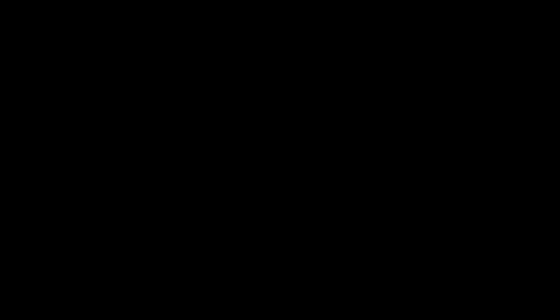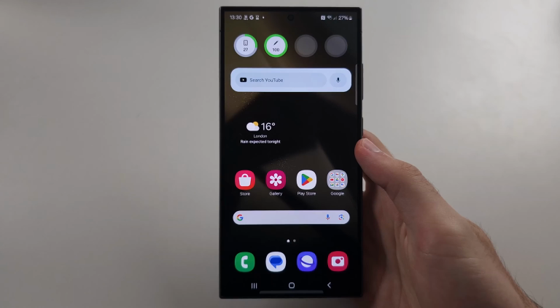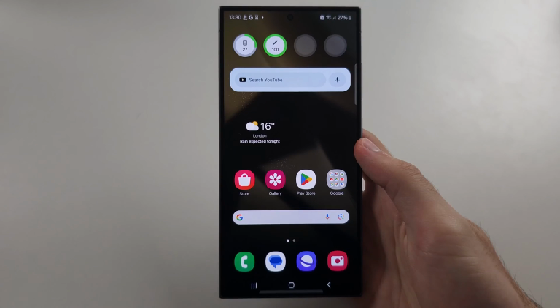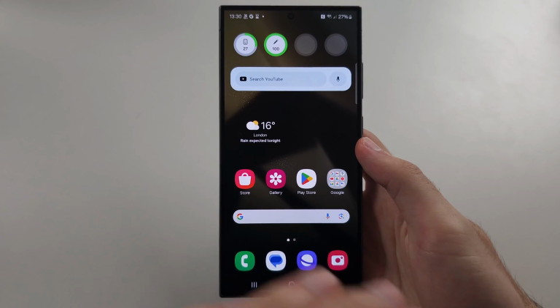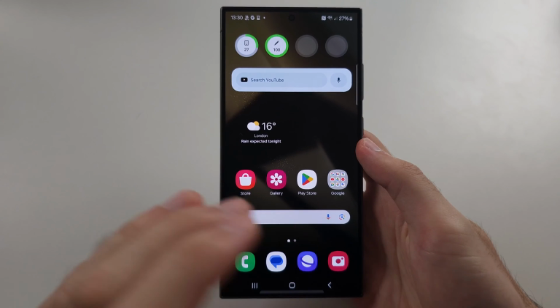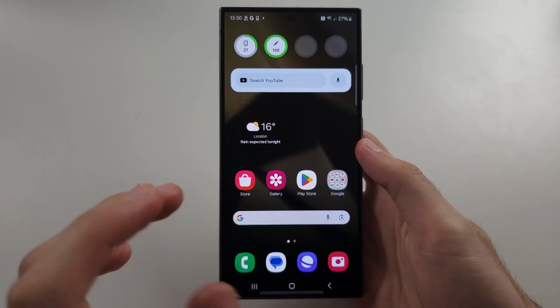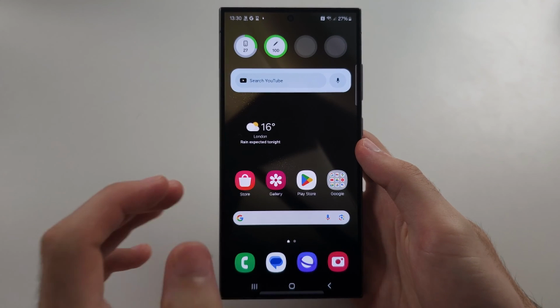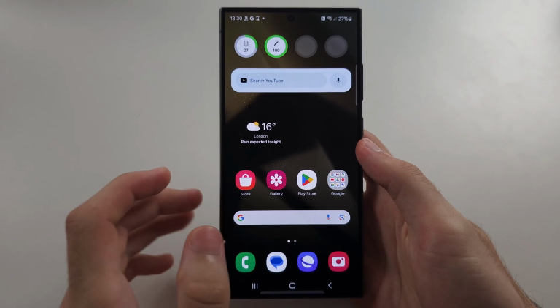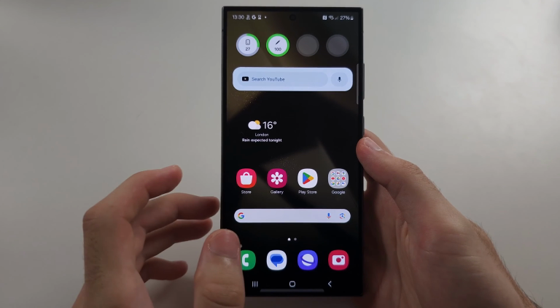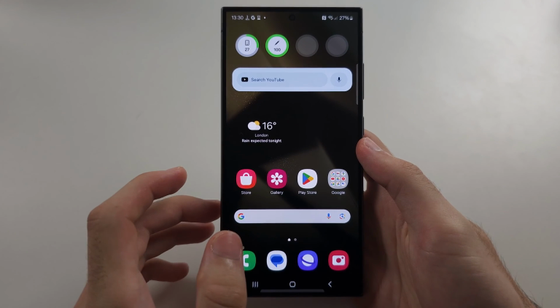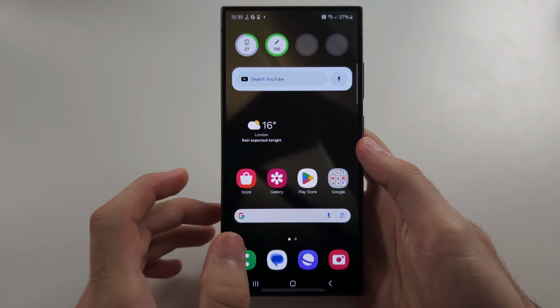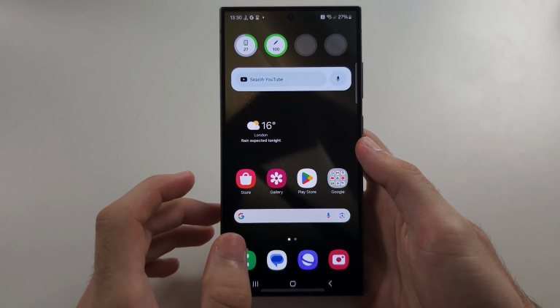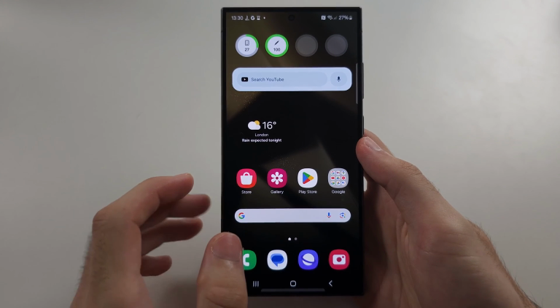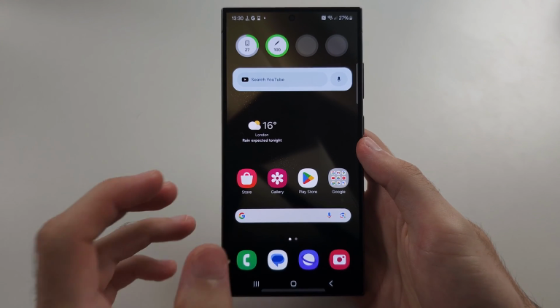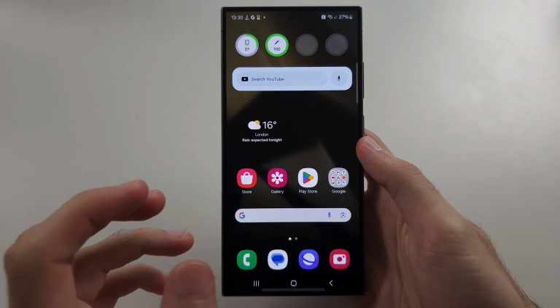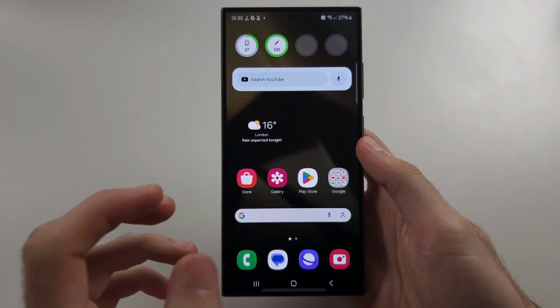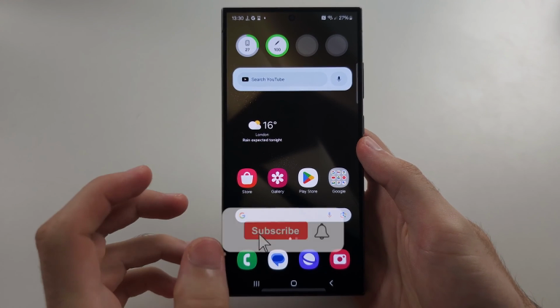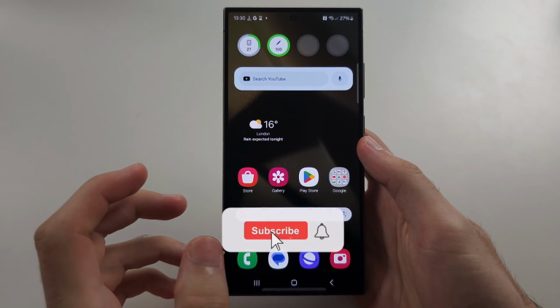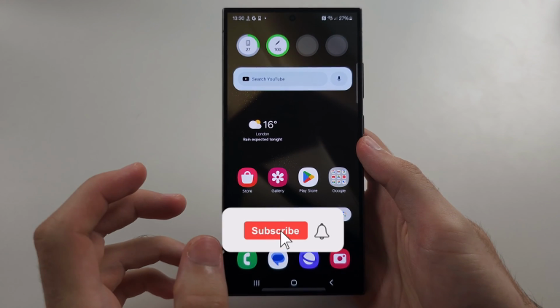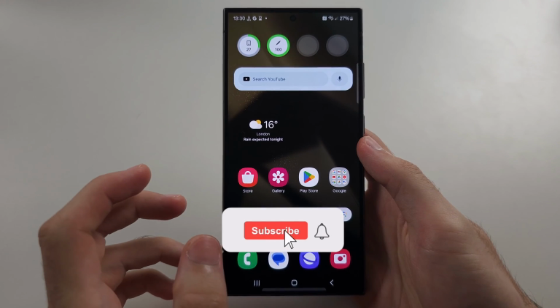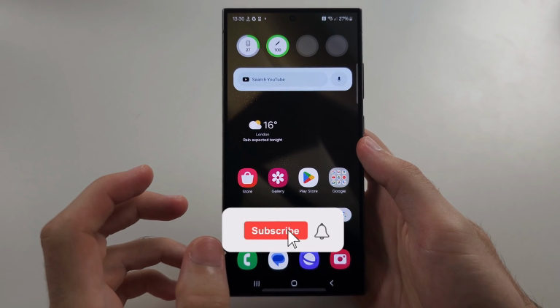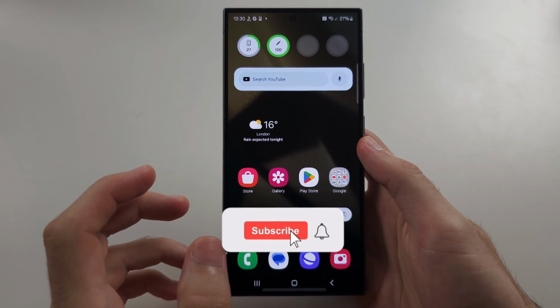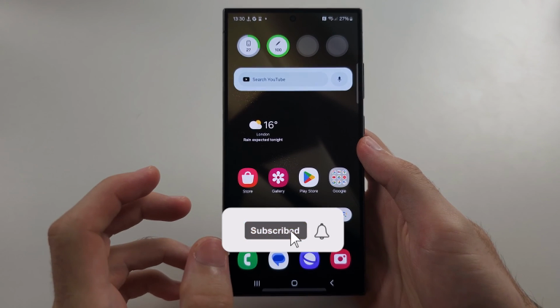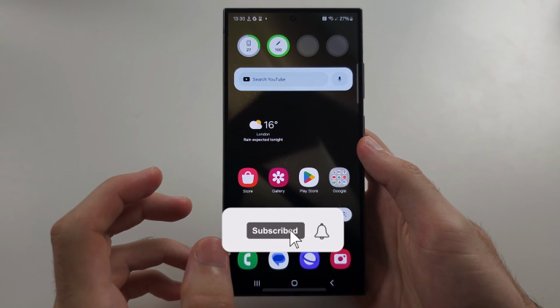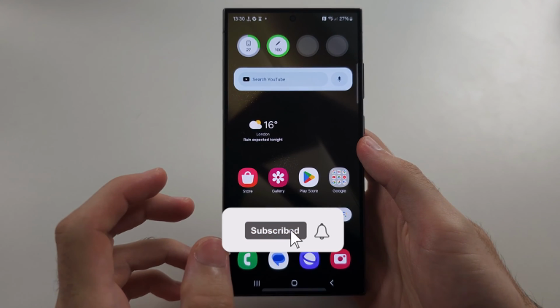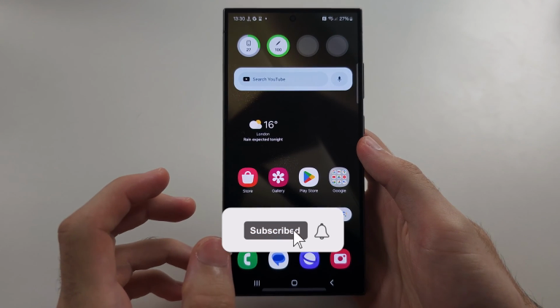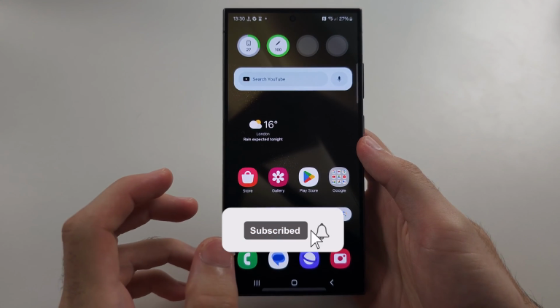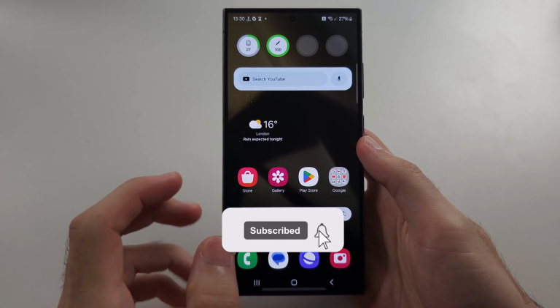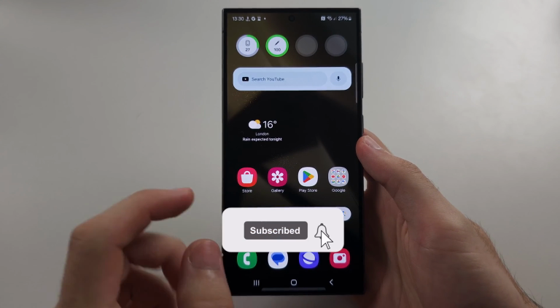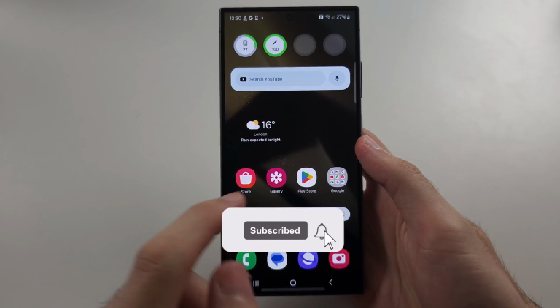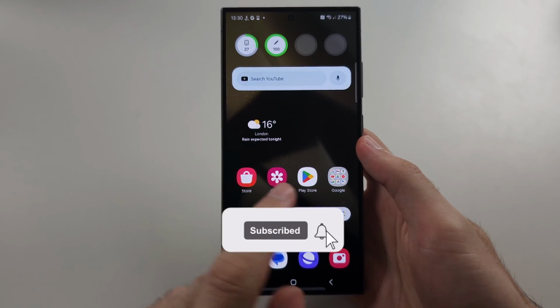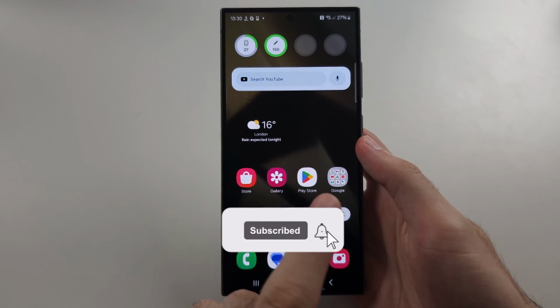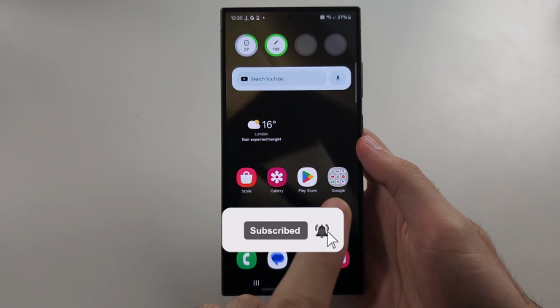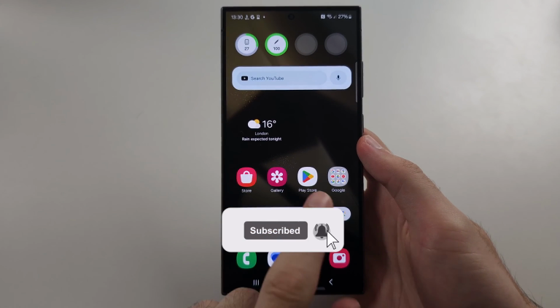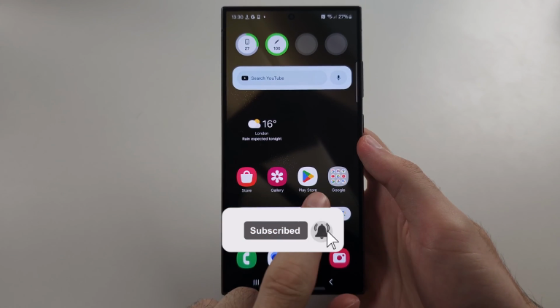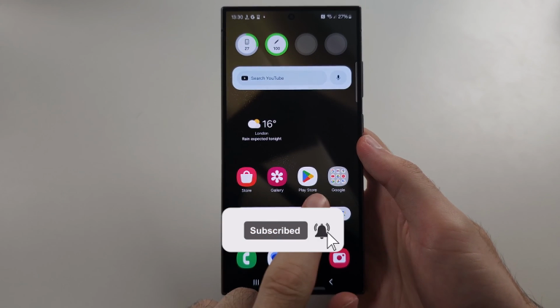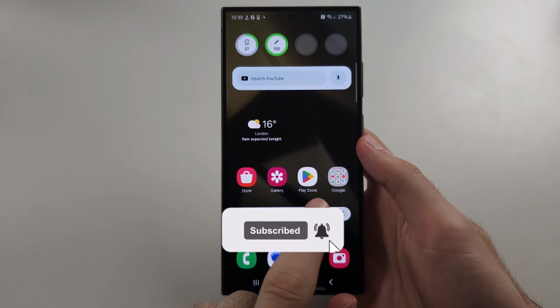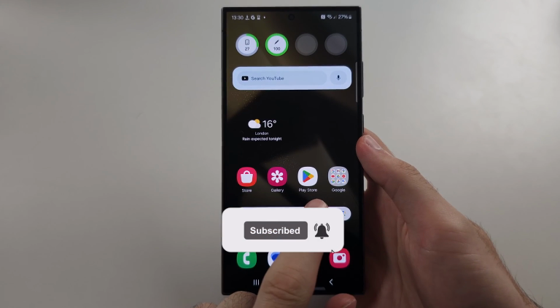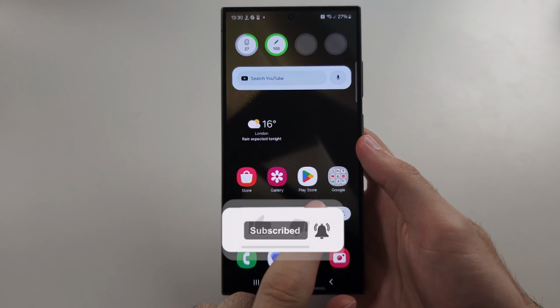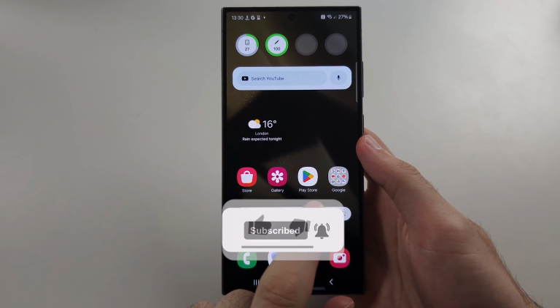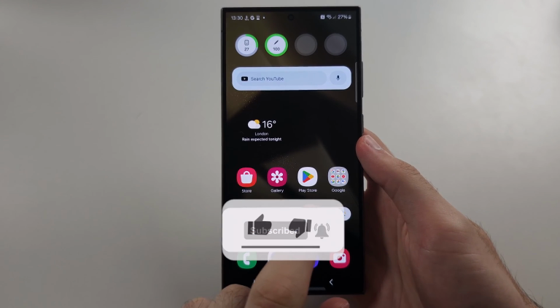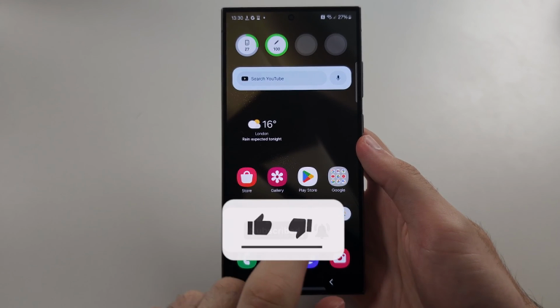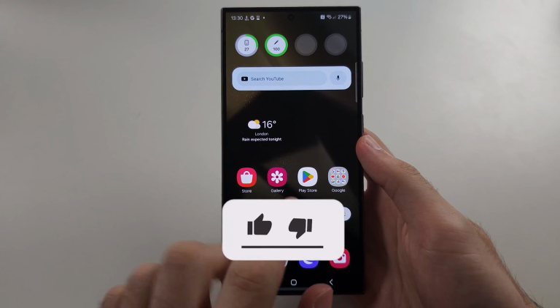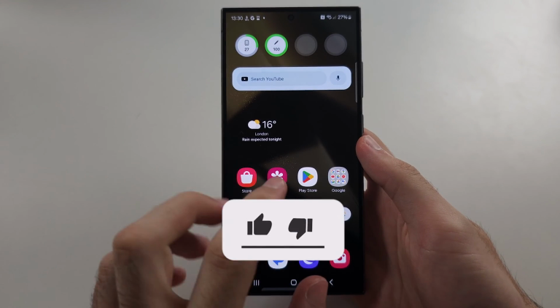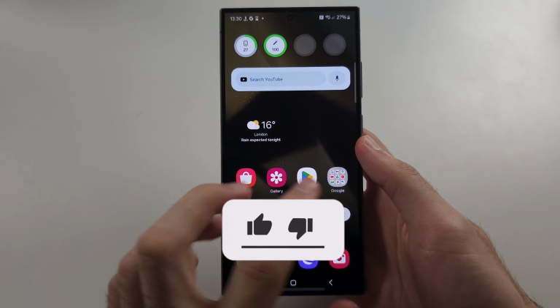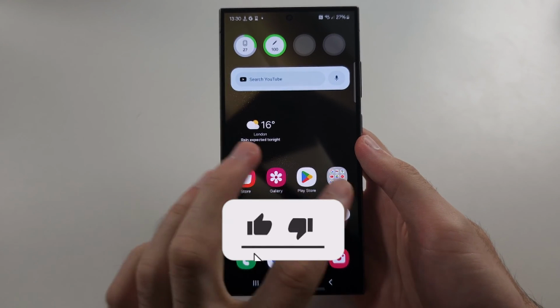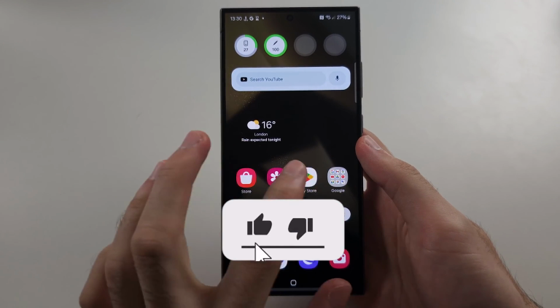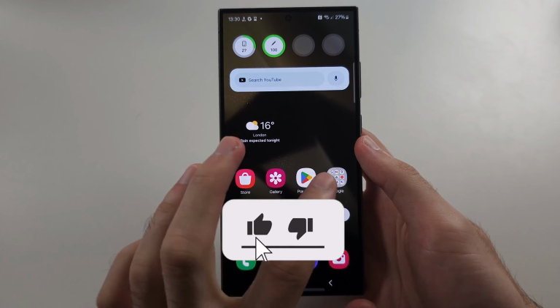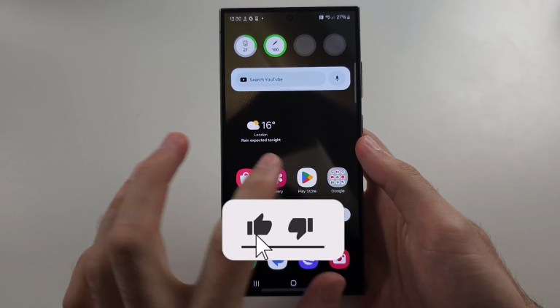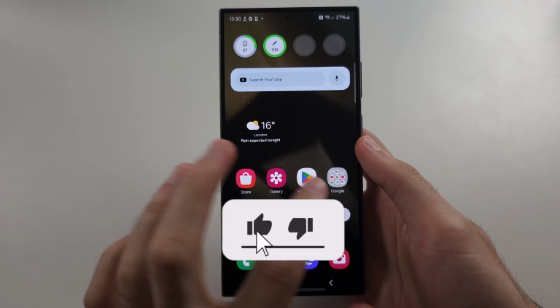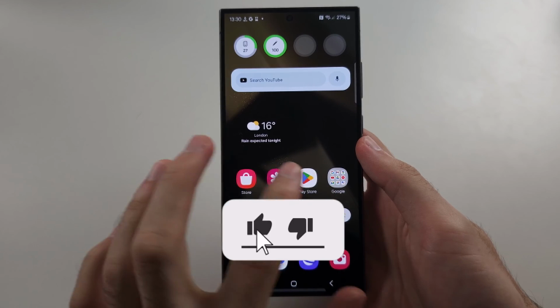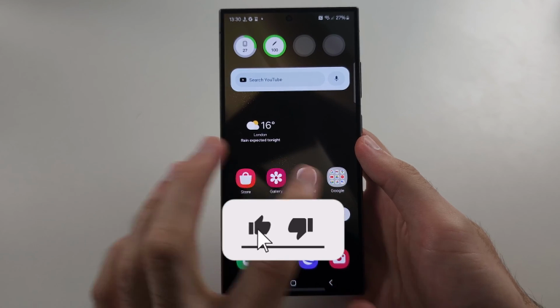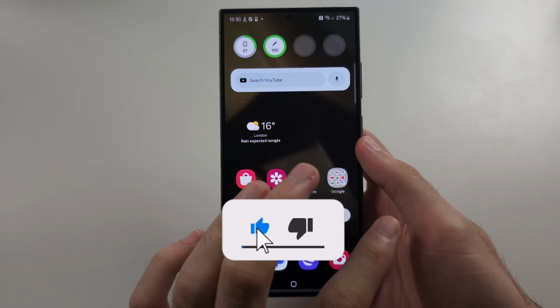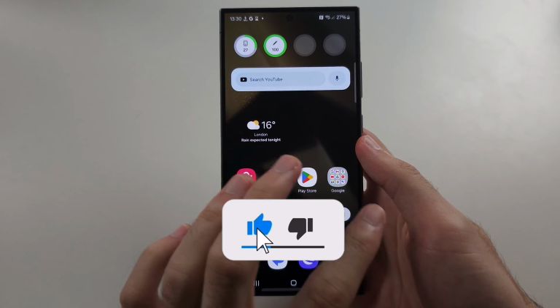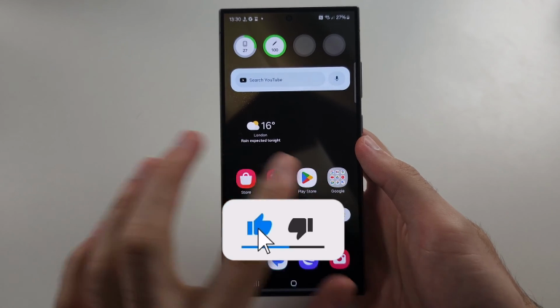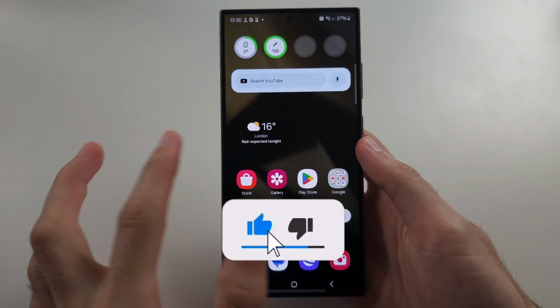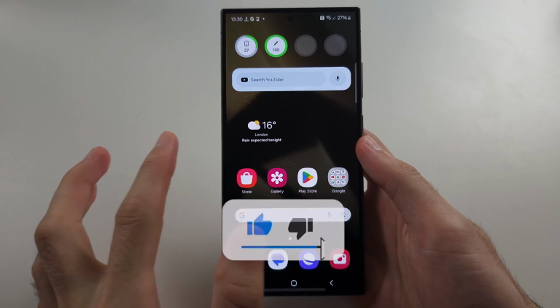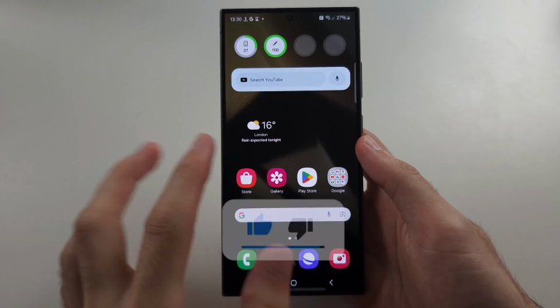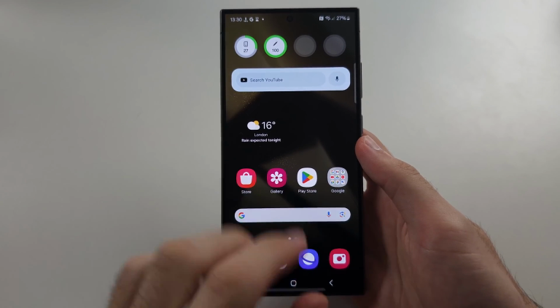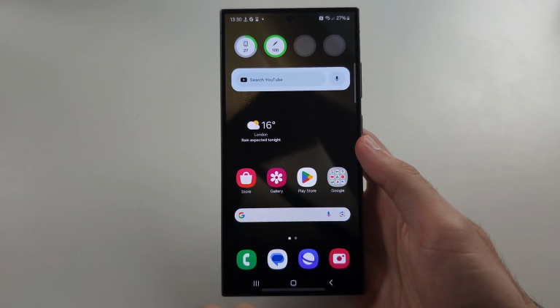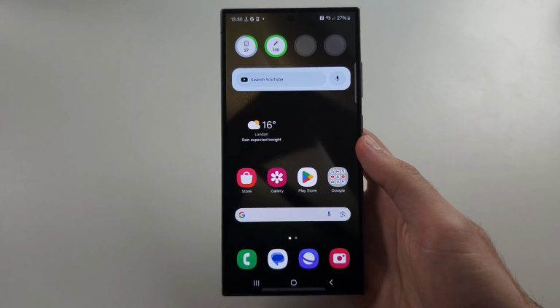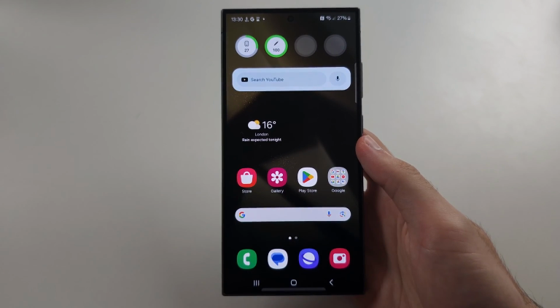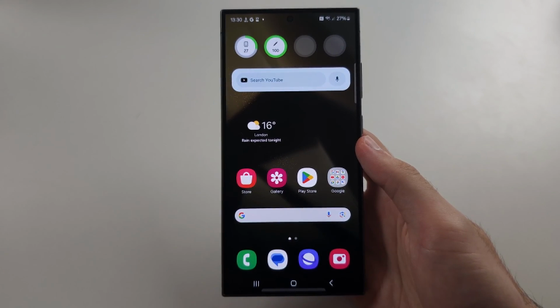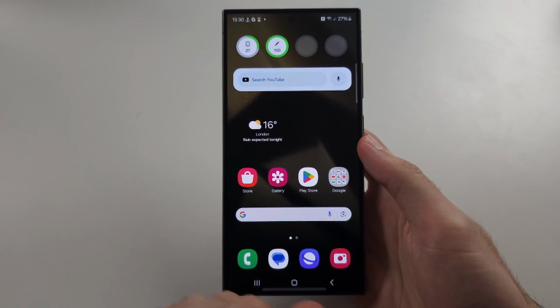Your system UI is not responding. Either you can tap OK, or your phone is just frozen entirely.